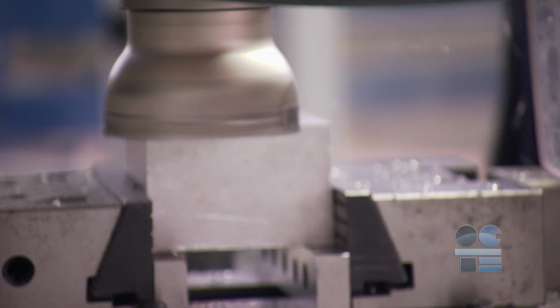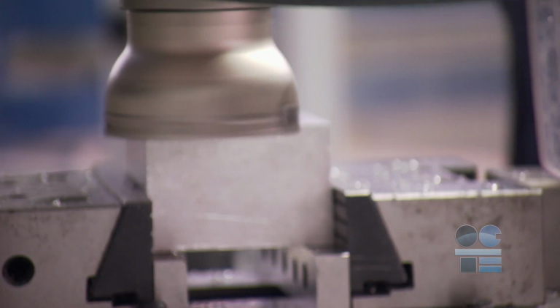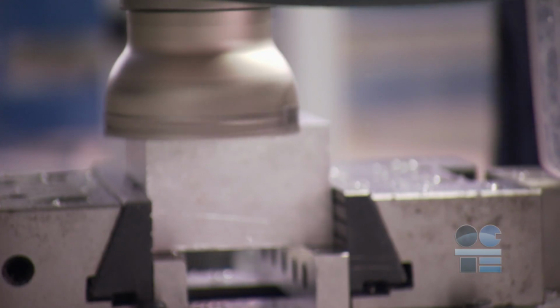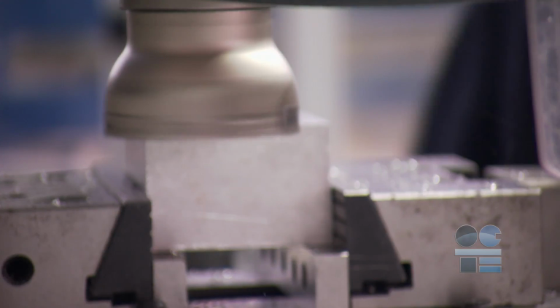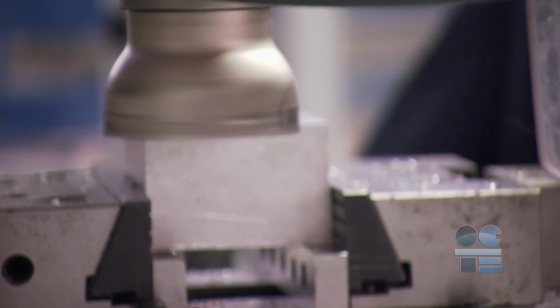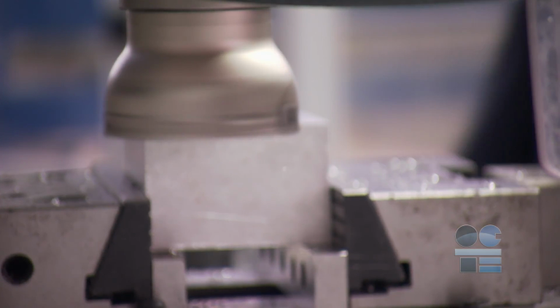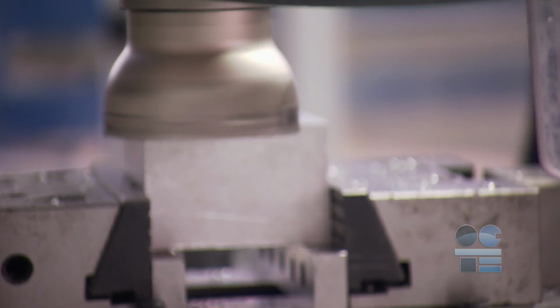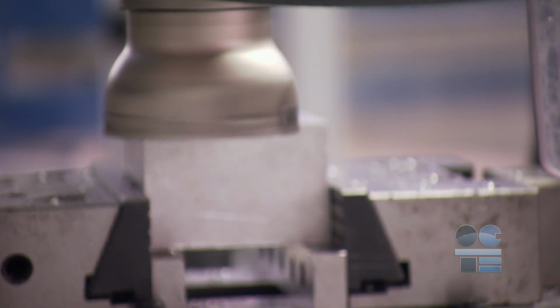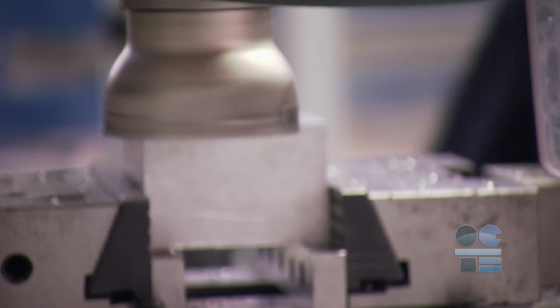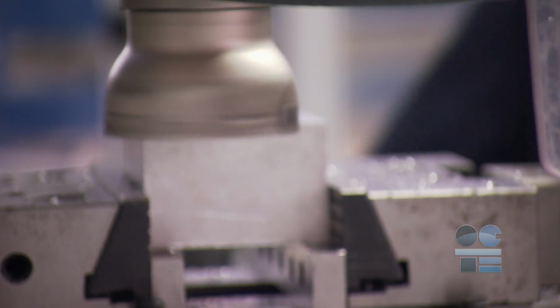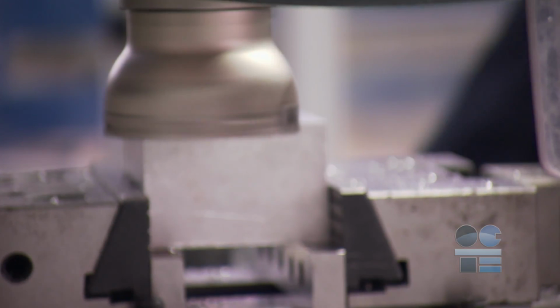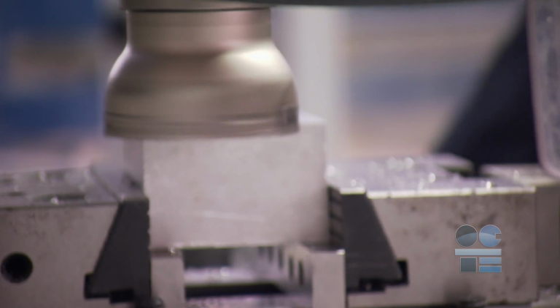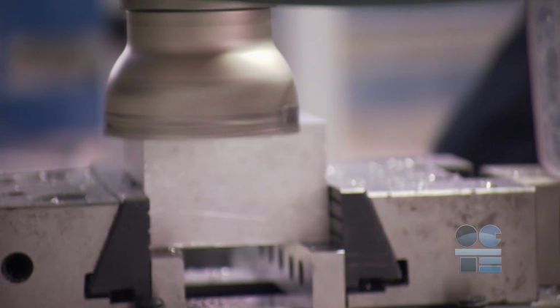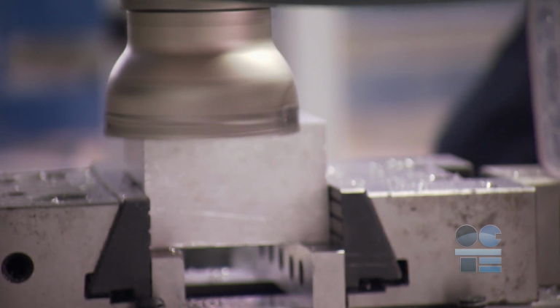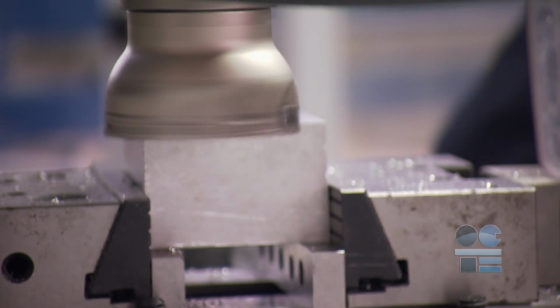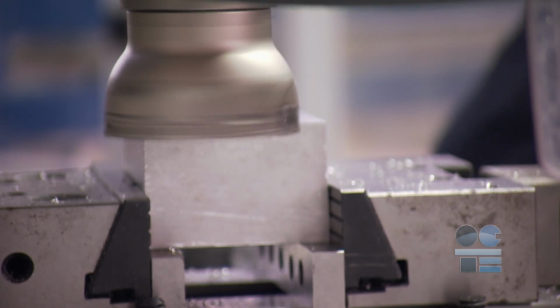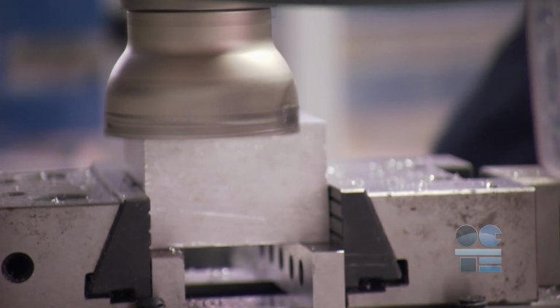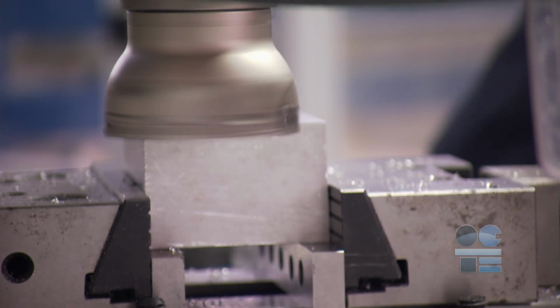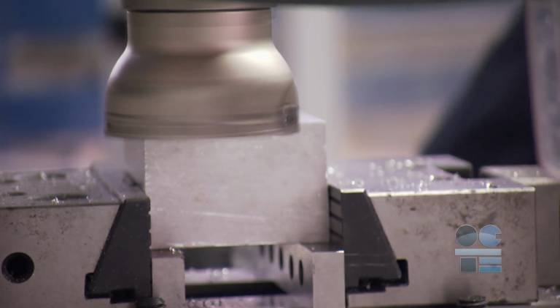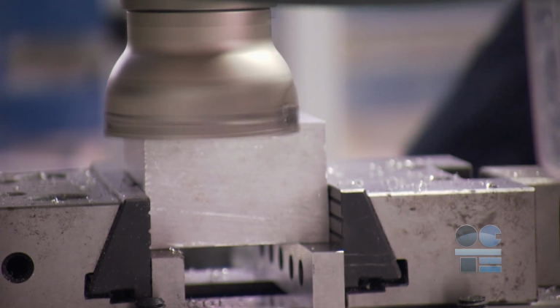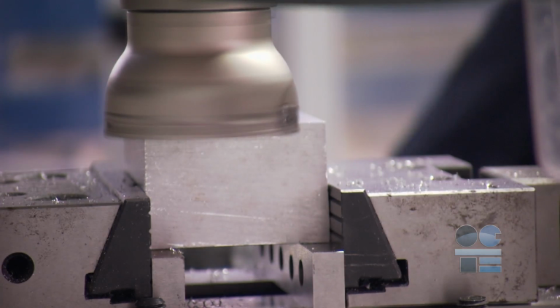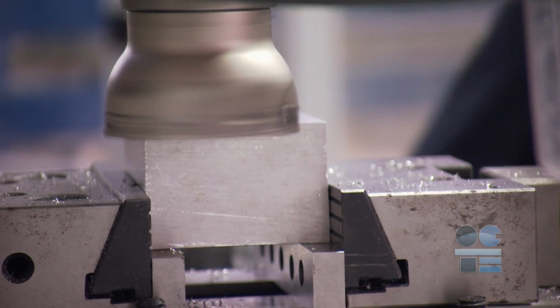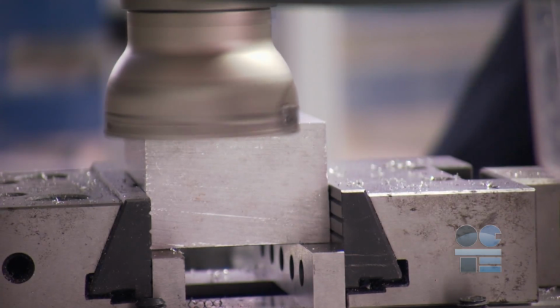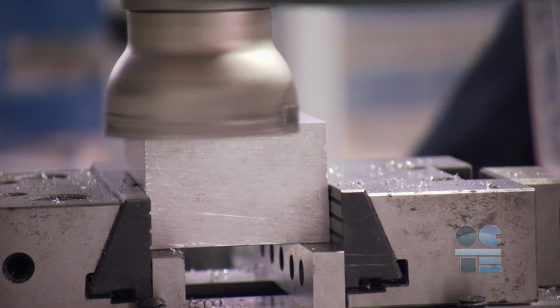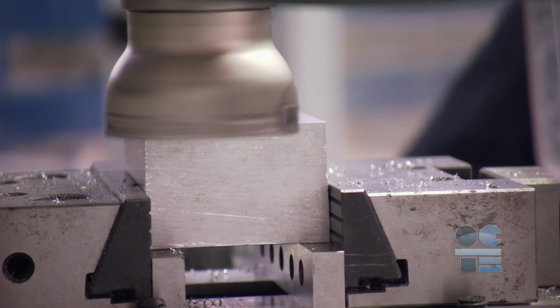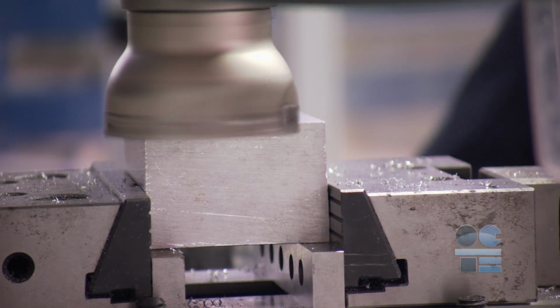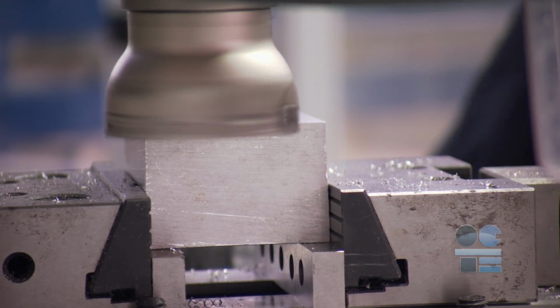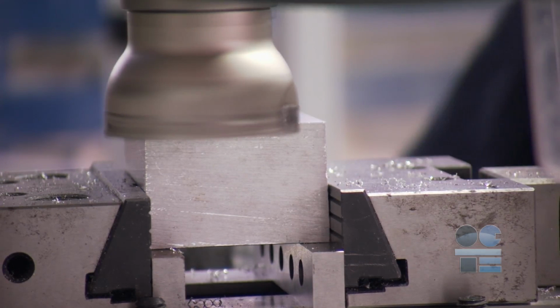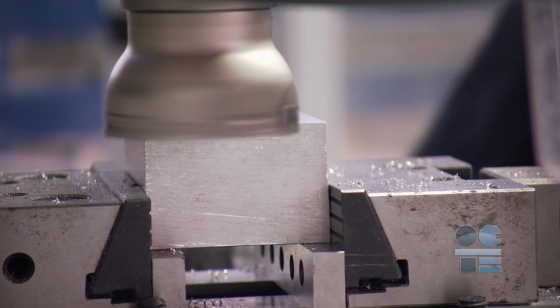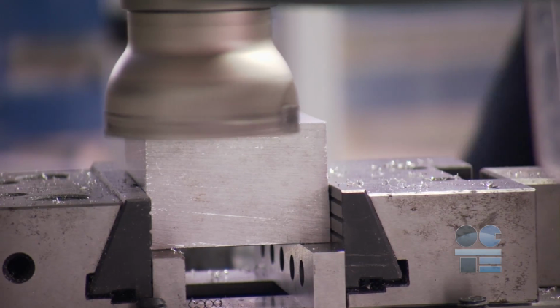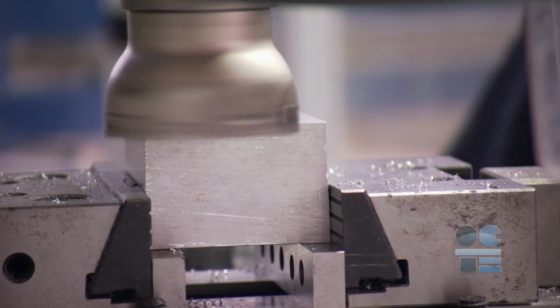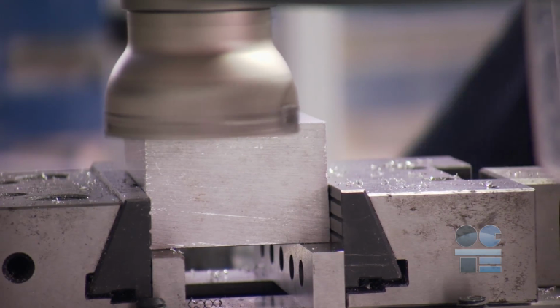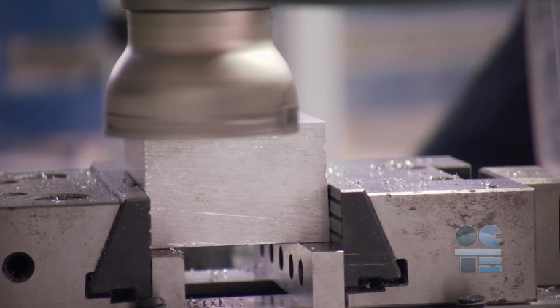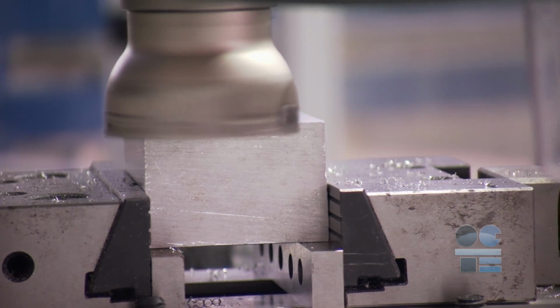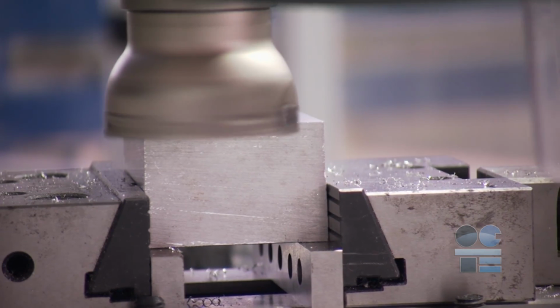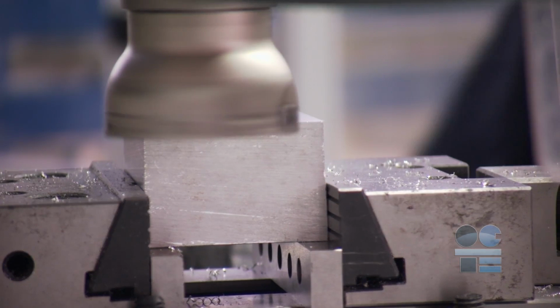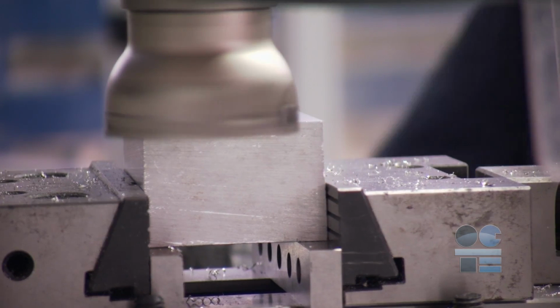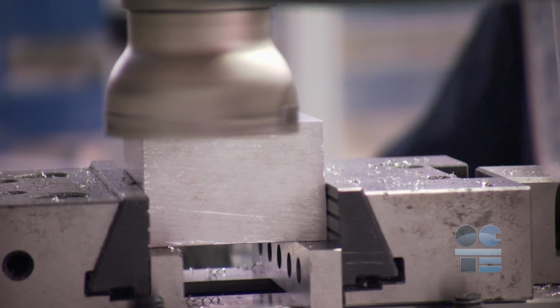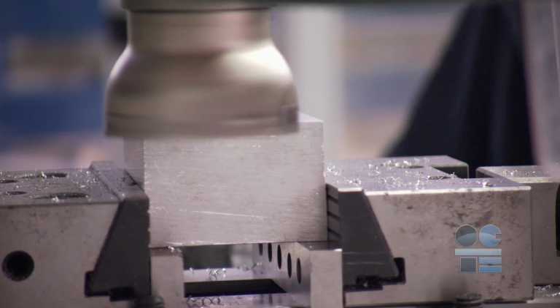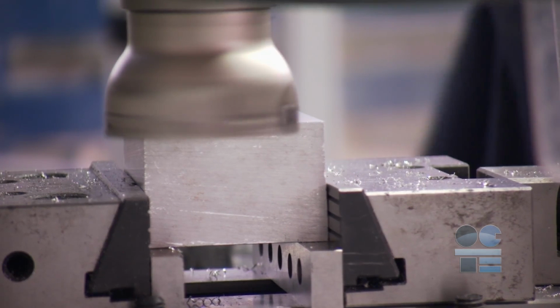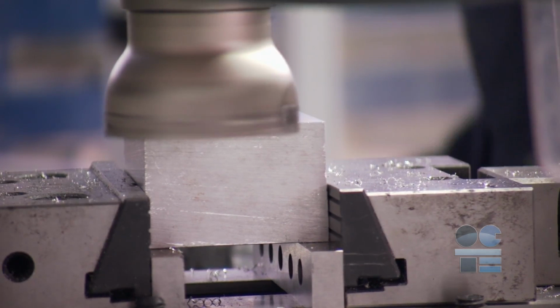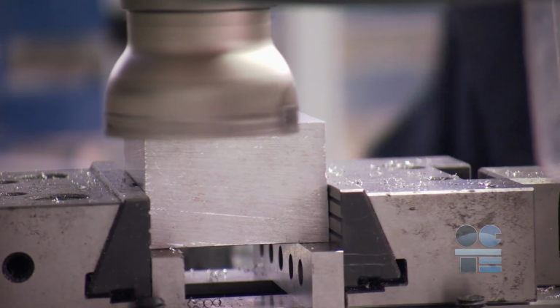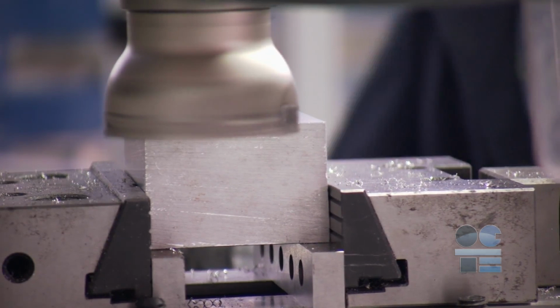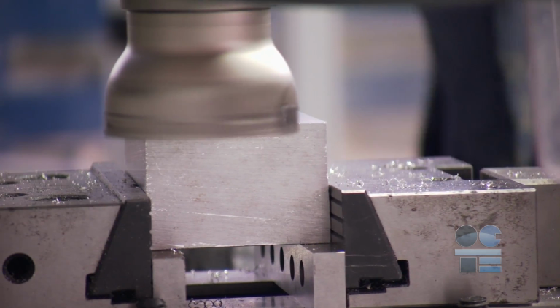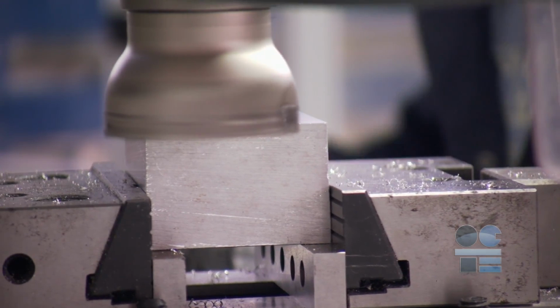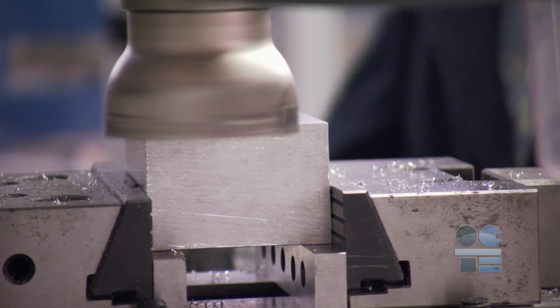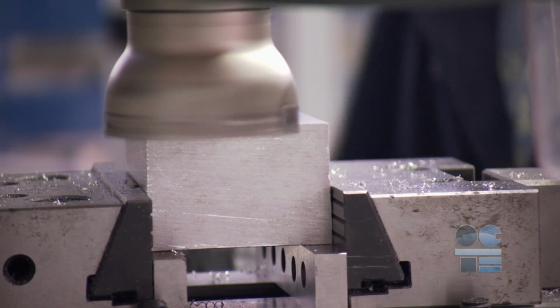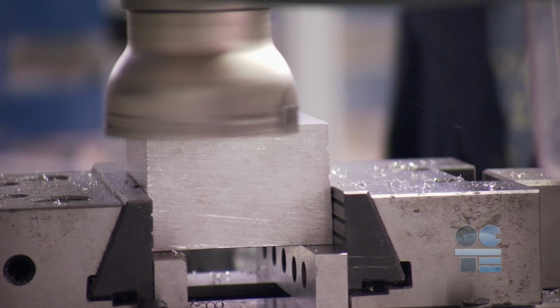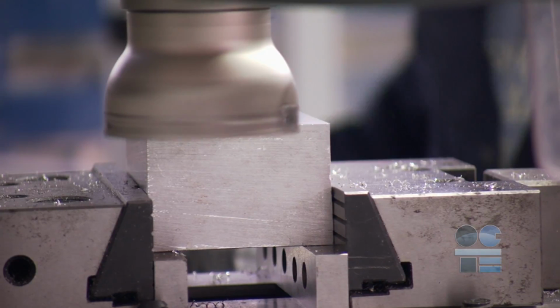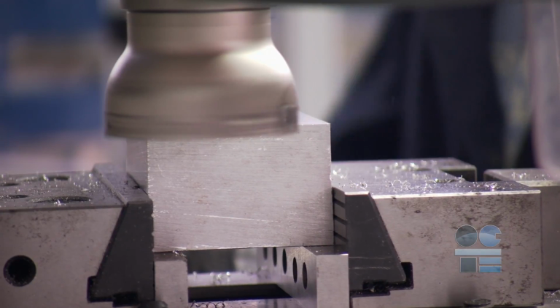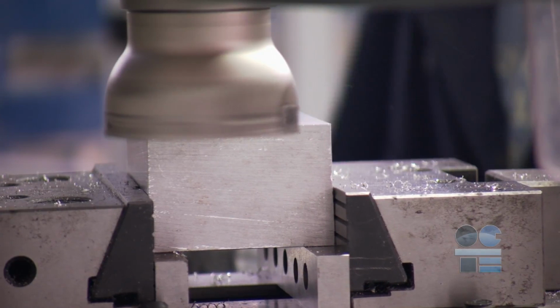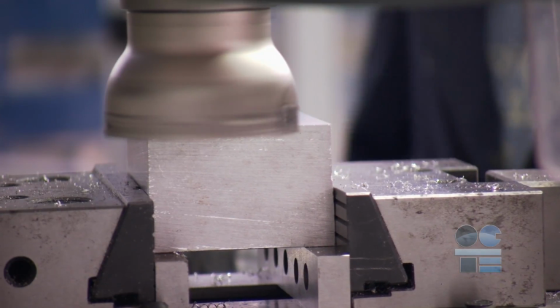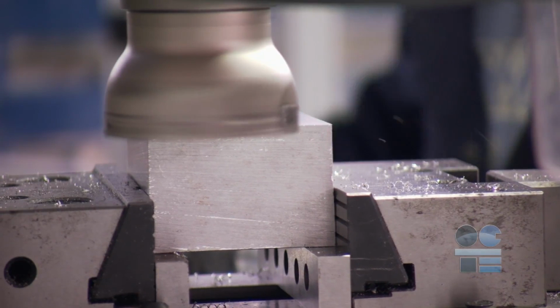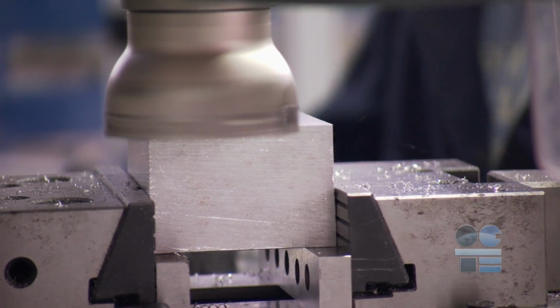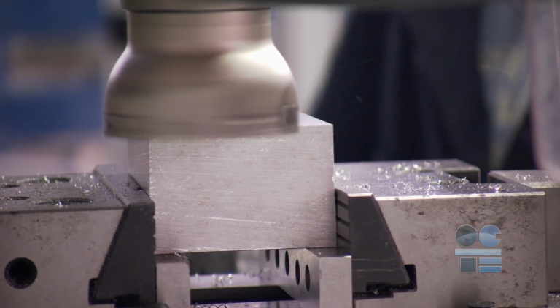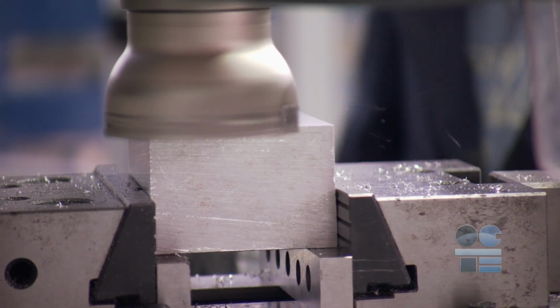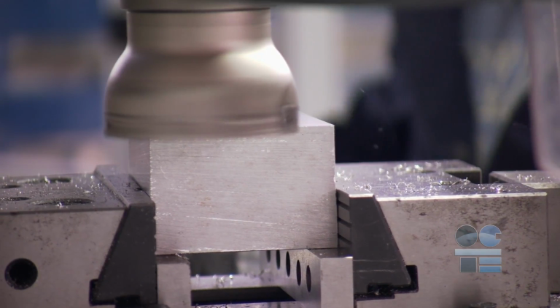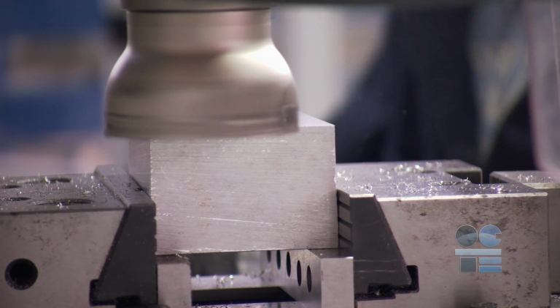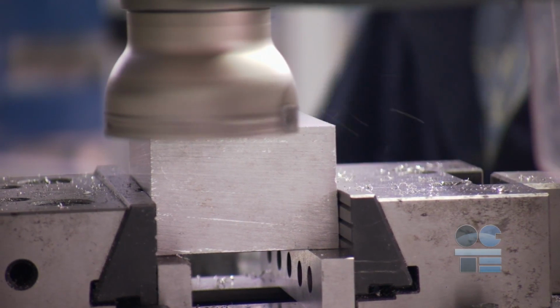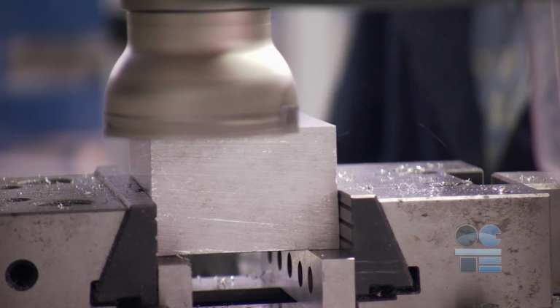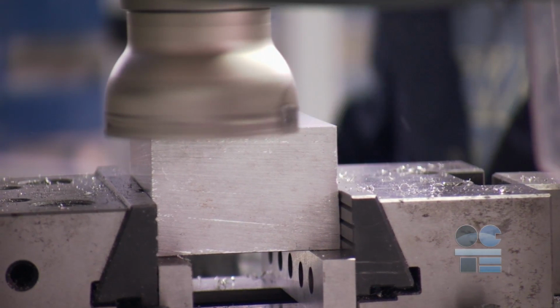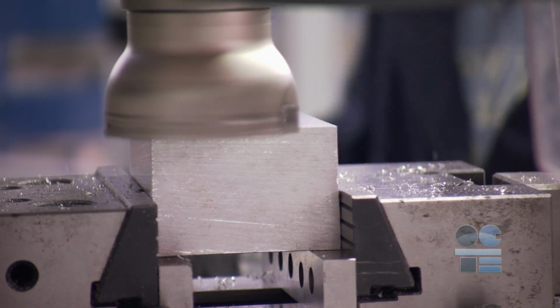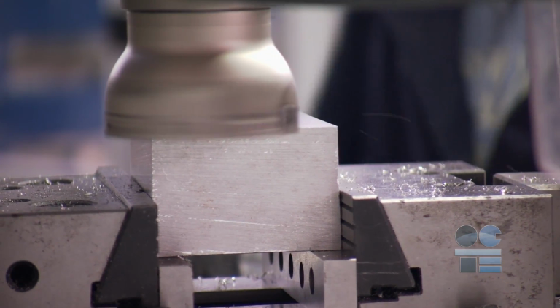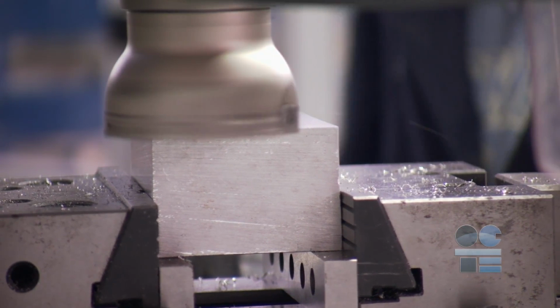You should never operate any machine while you are under the influence of medicine, drugs, or alcohol, or you are tired.